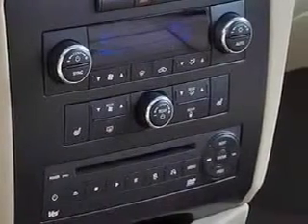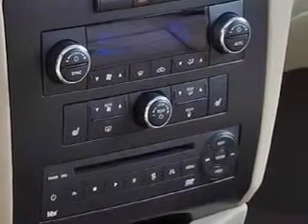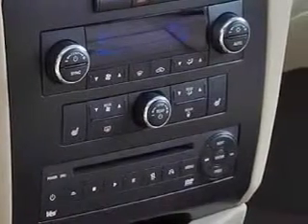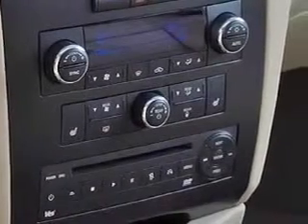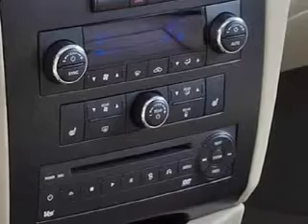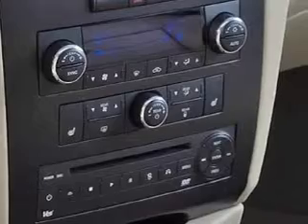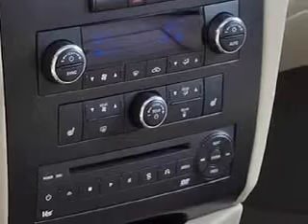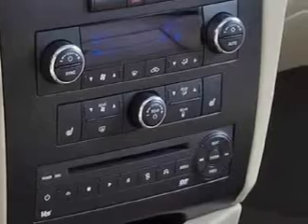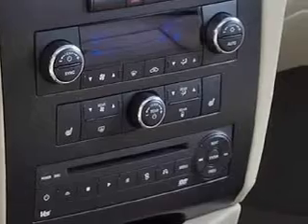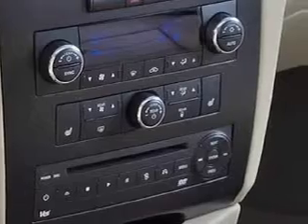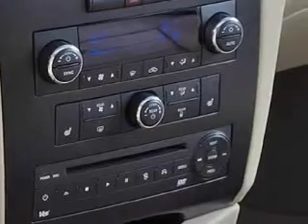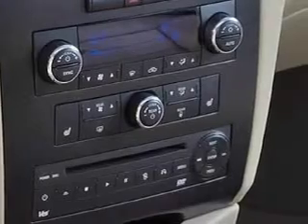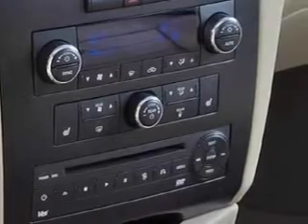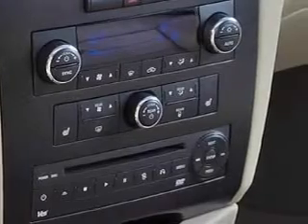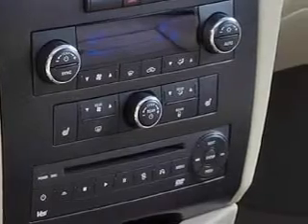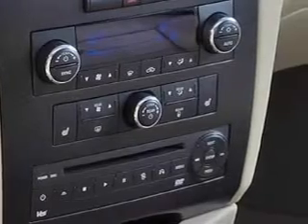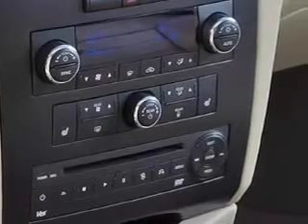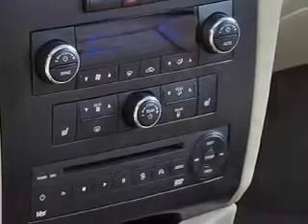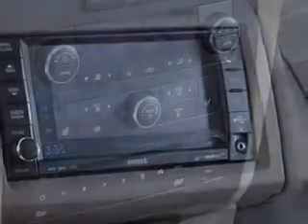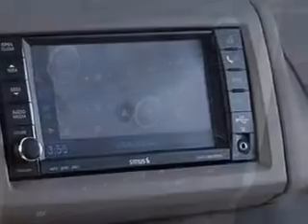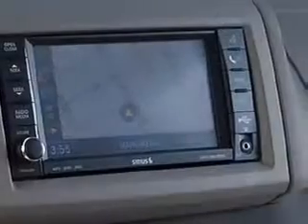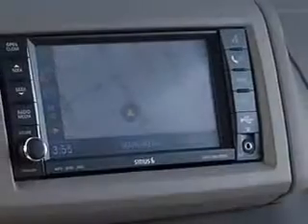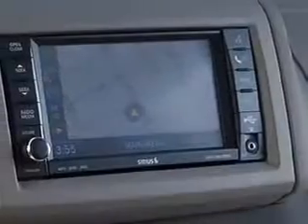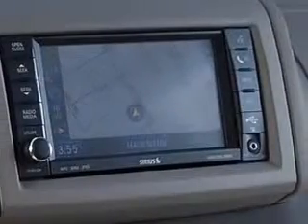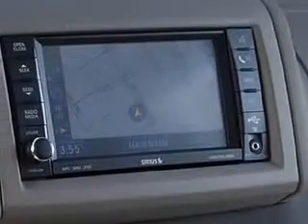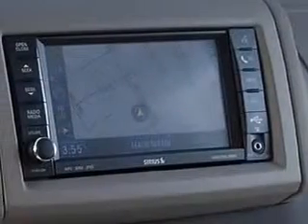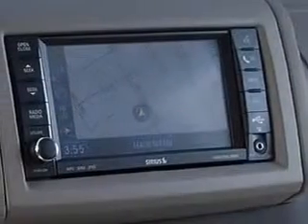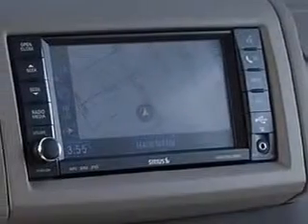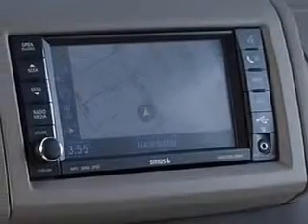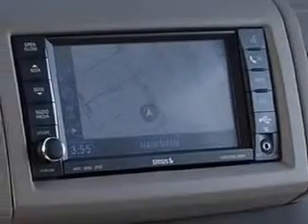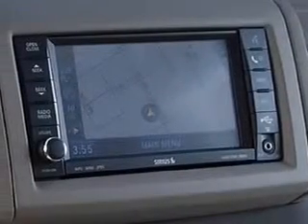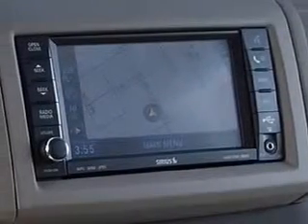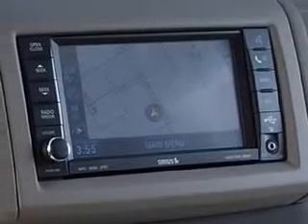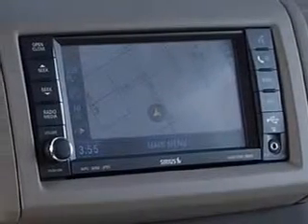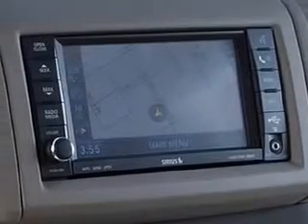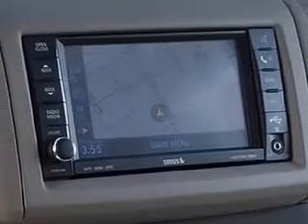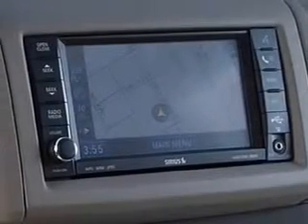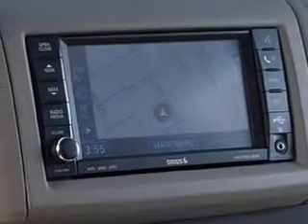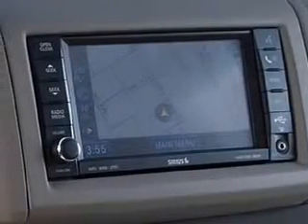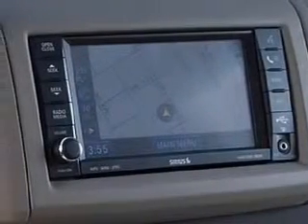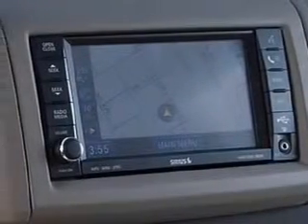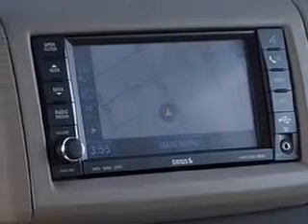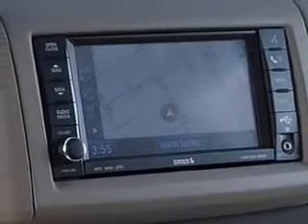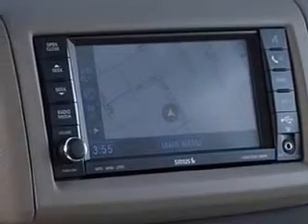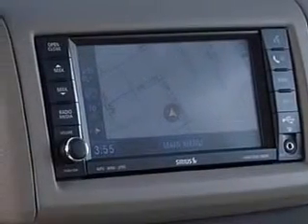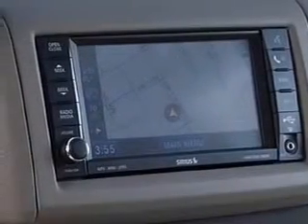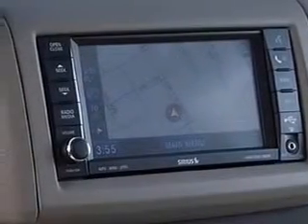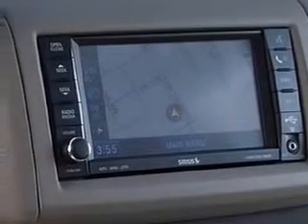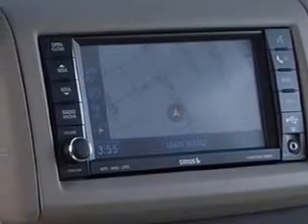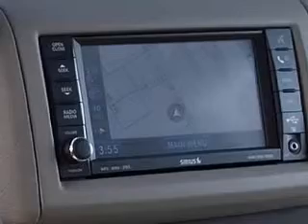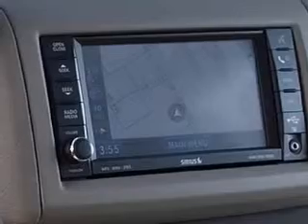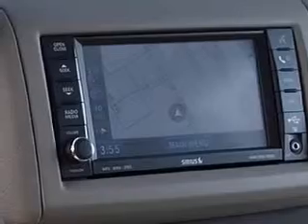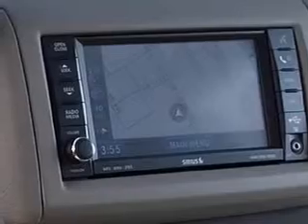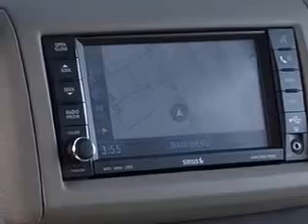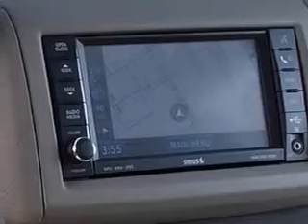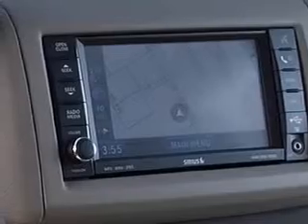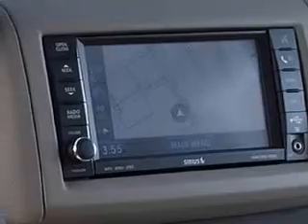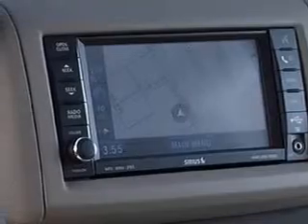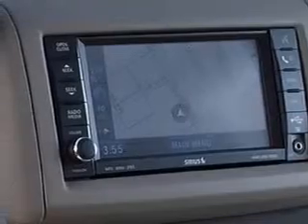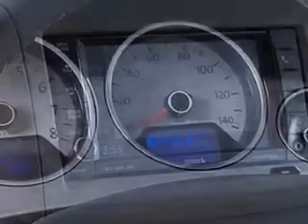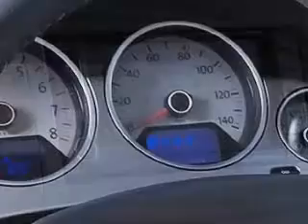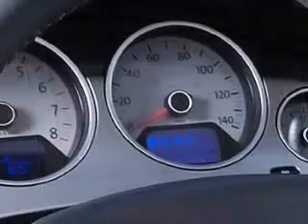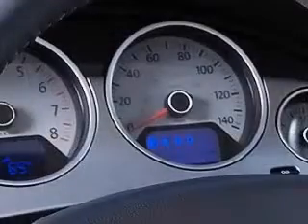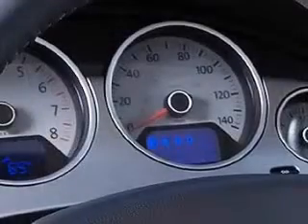Heated seats offer comfort in cold weather. Tailor the temperature to your preference and your passengers. Let the sun shine in with the sunroof.